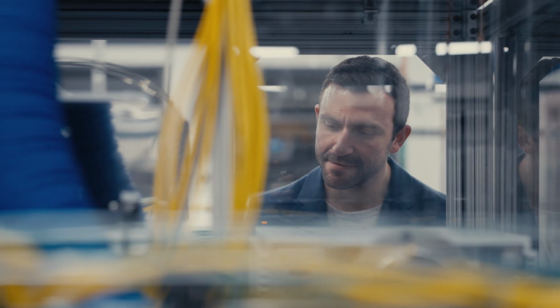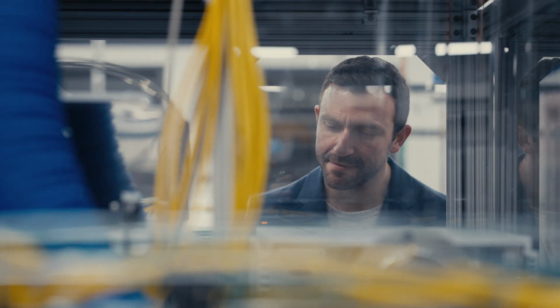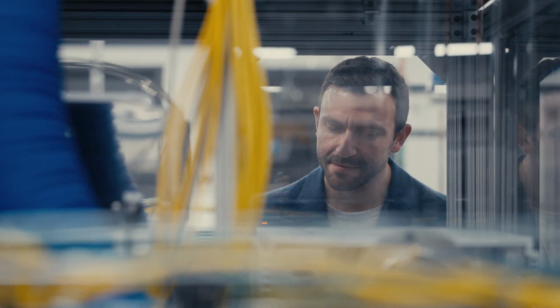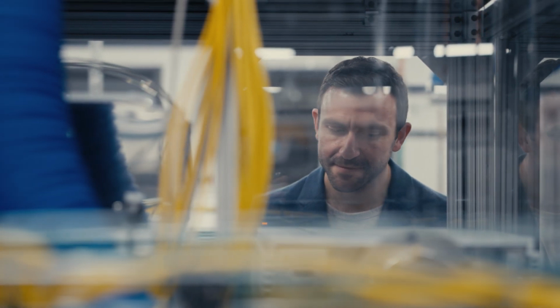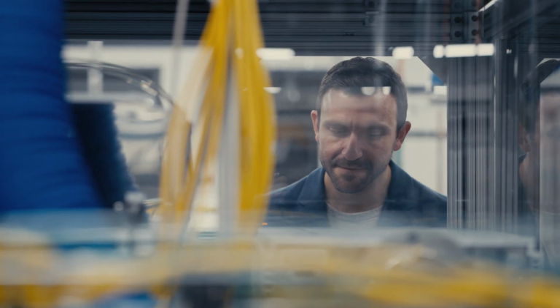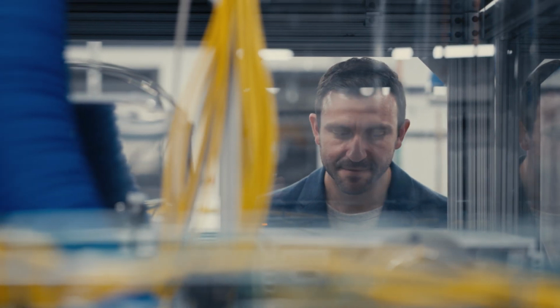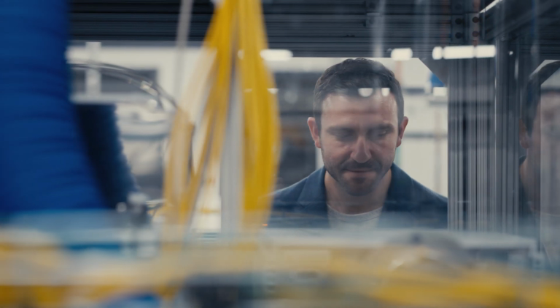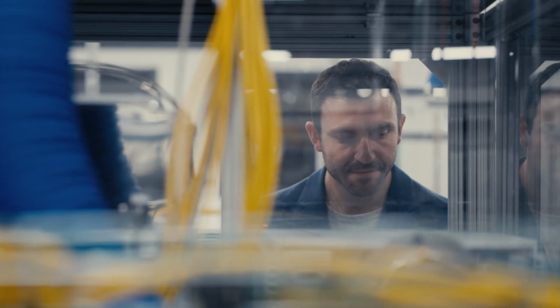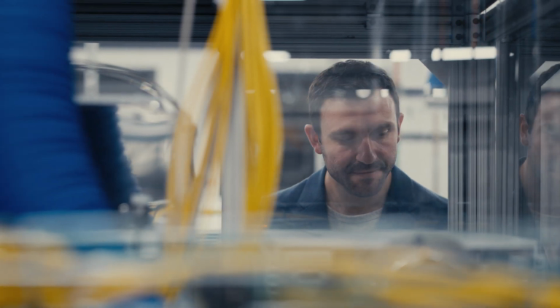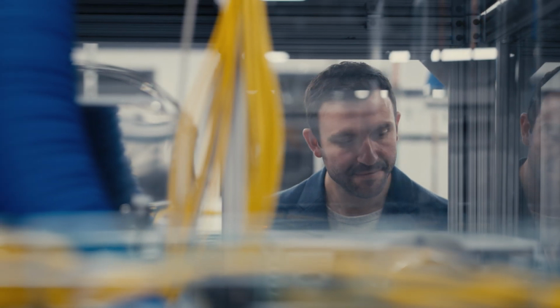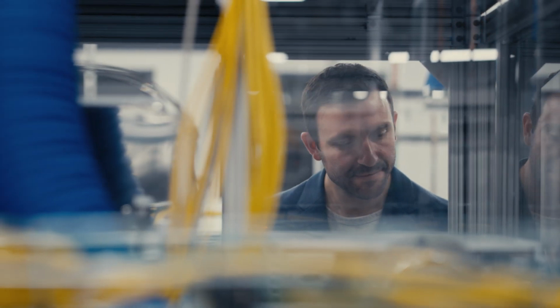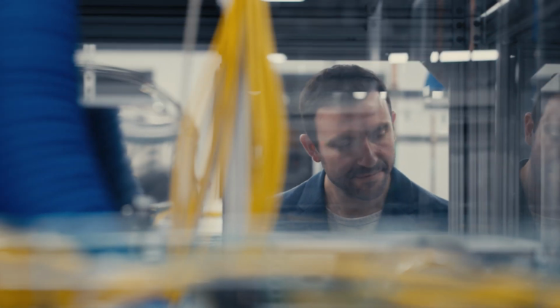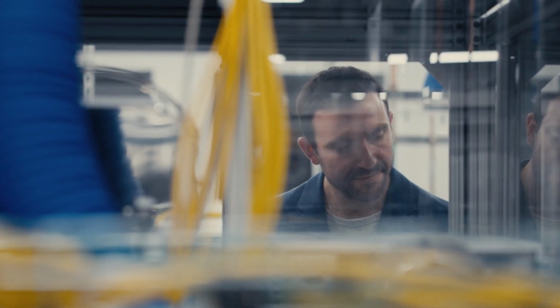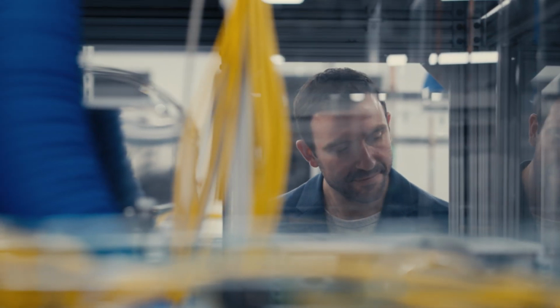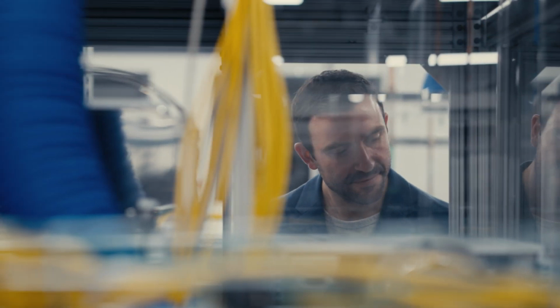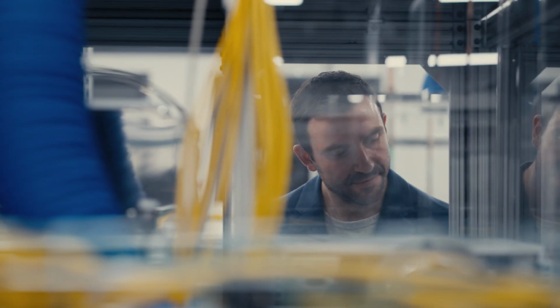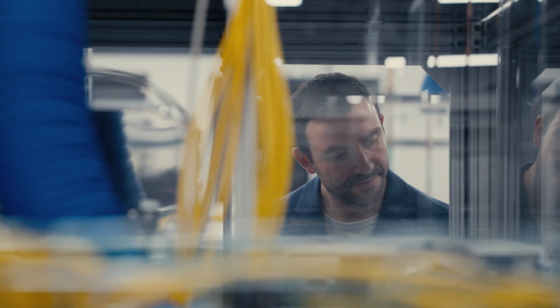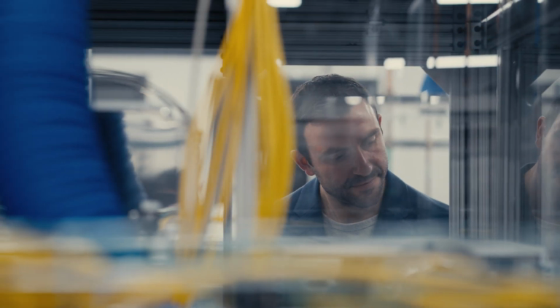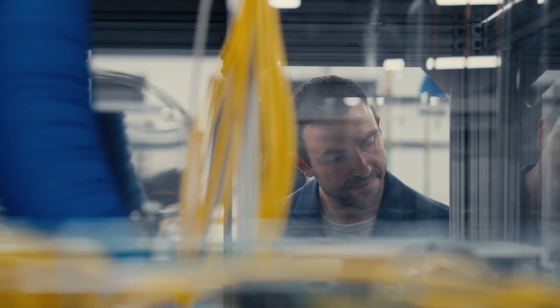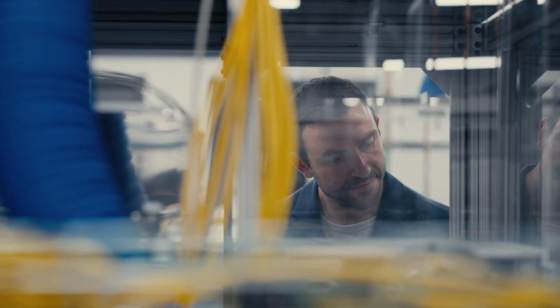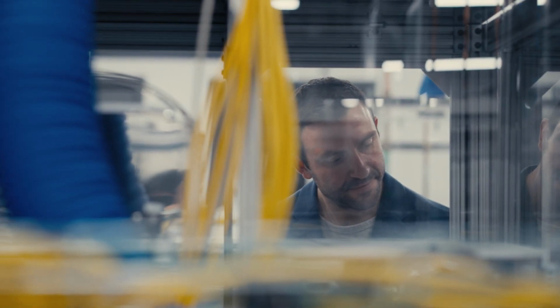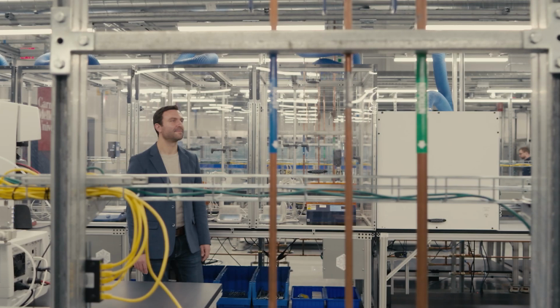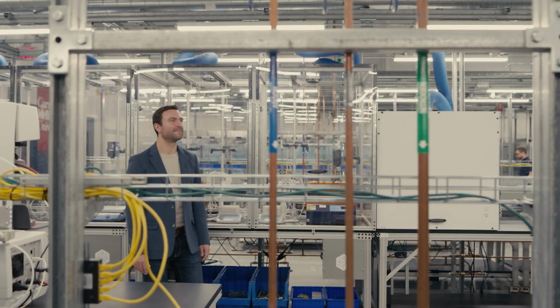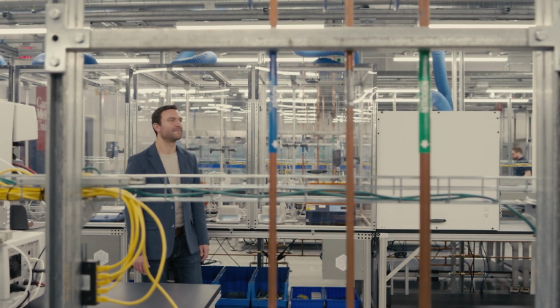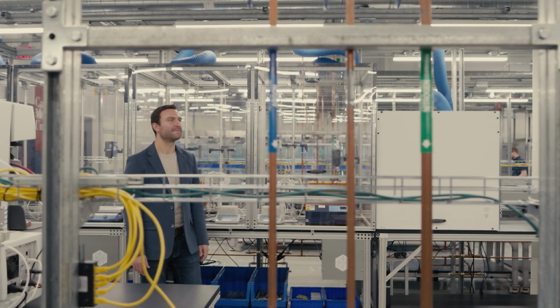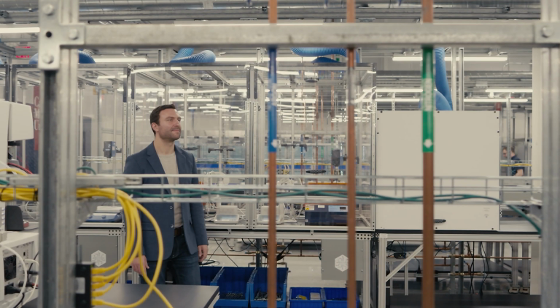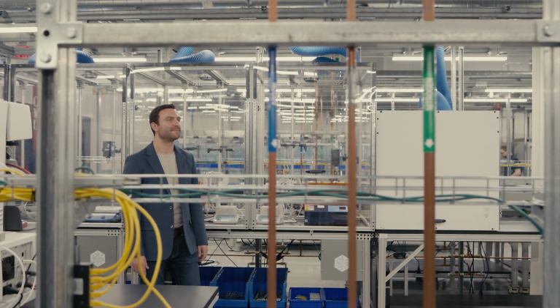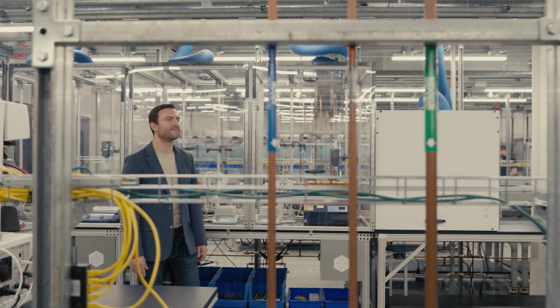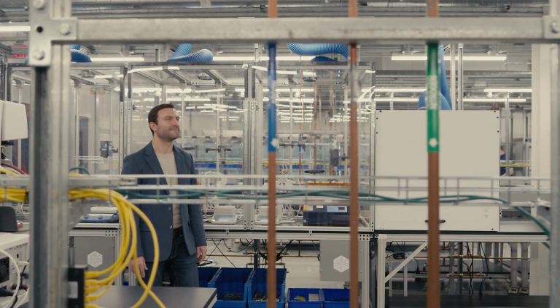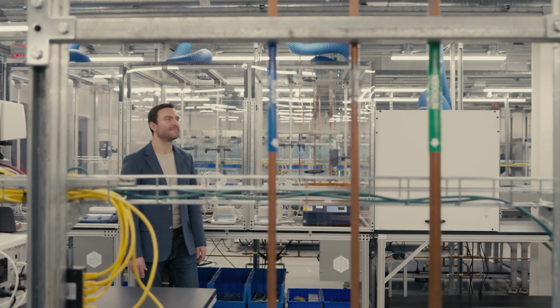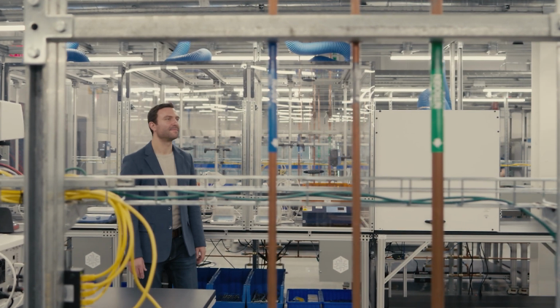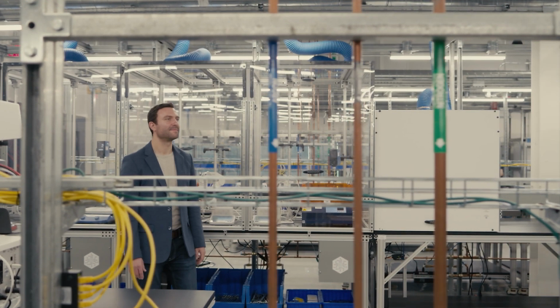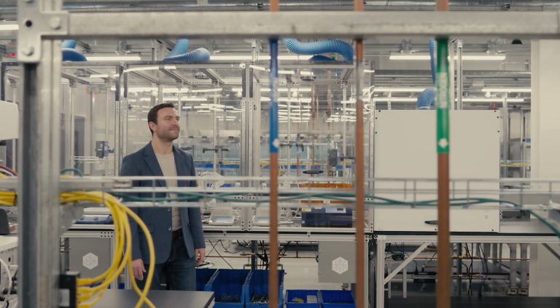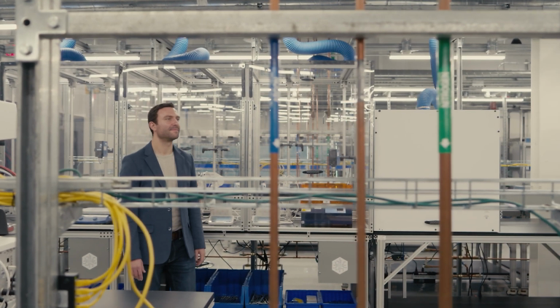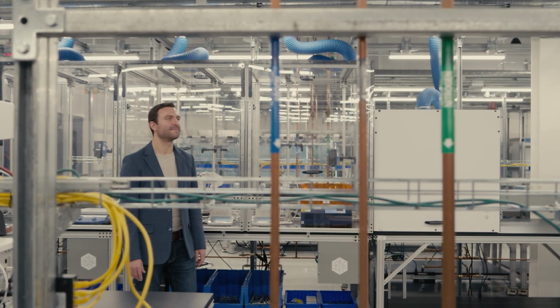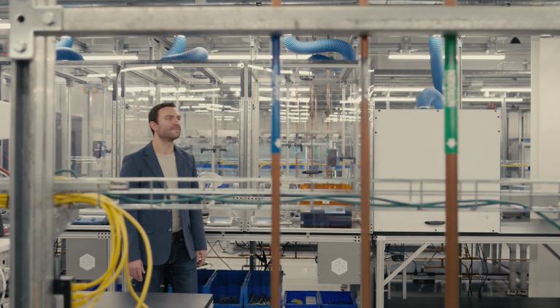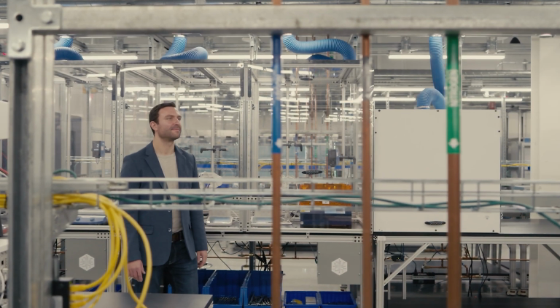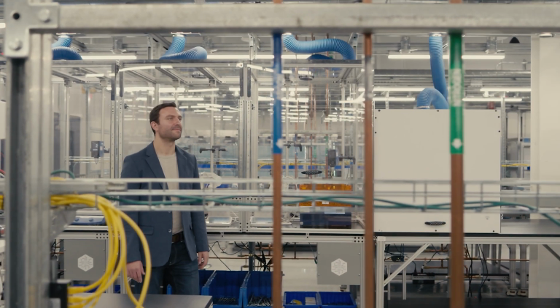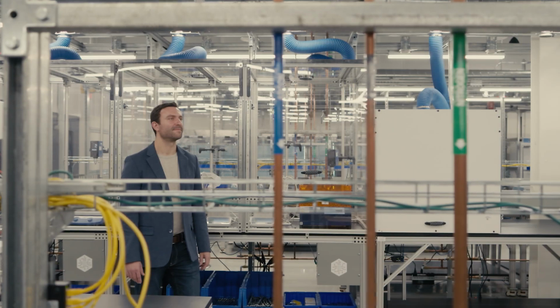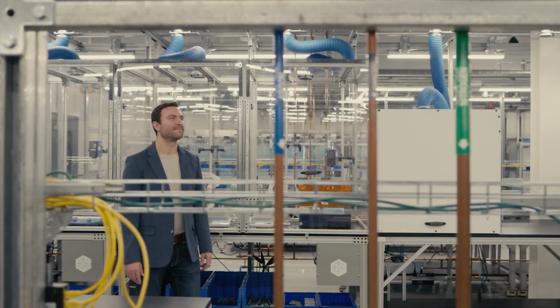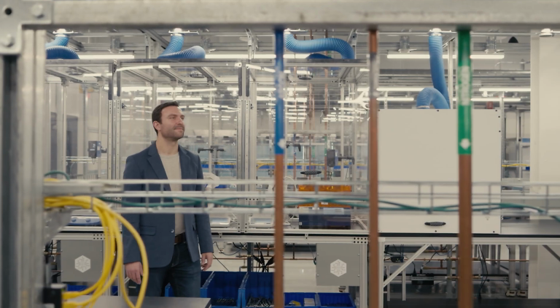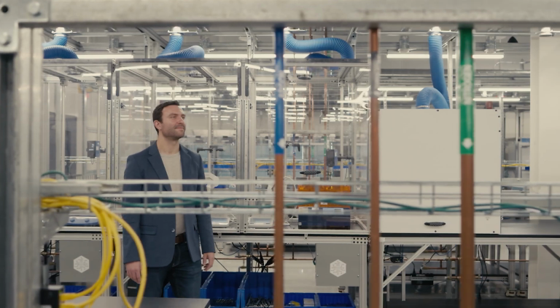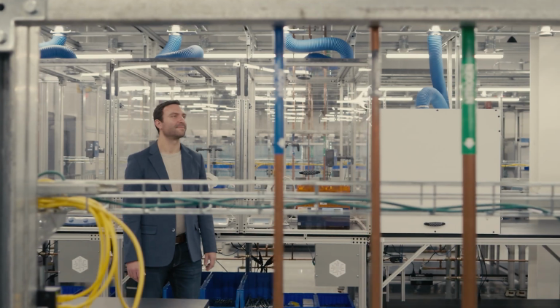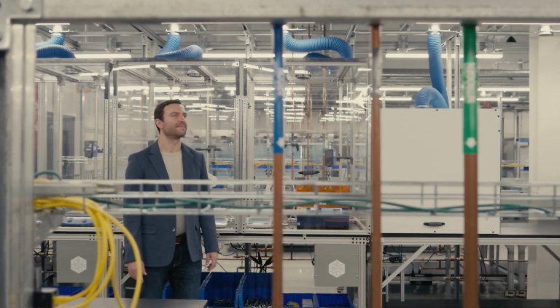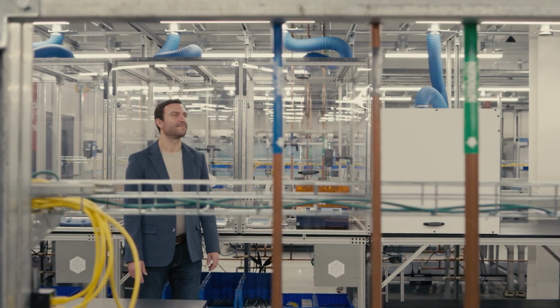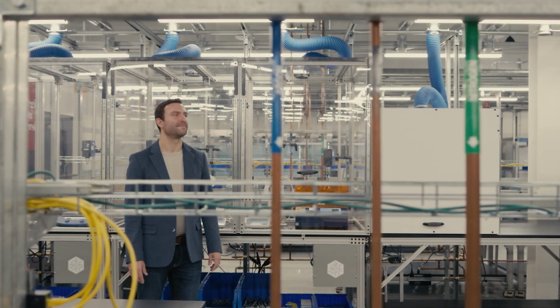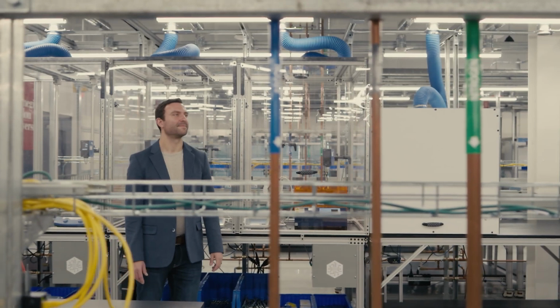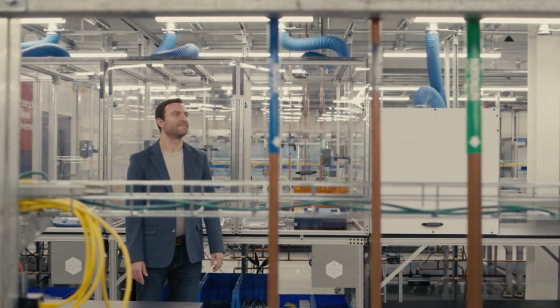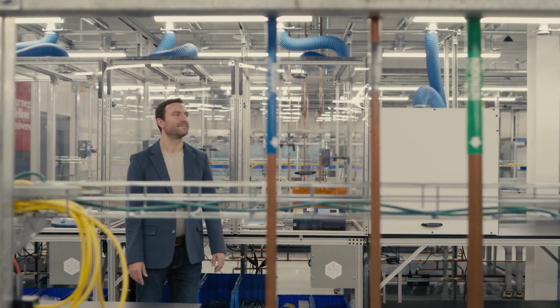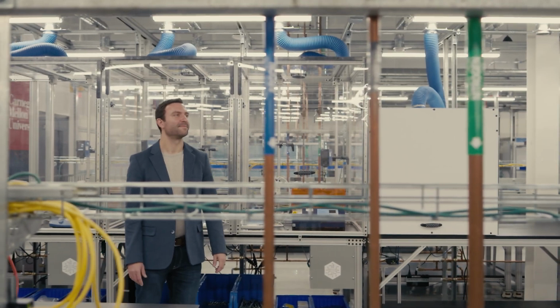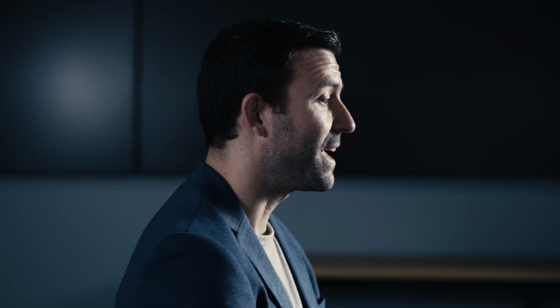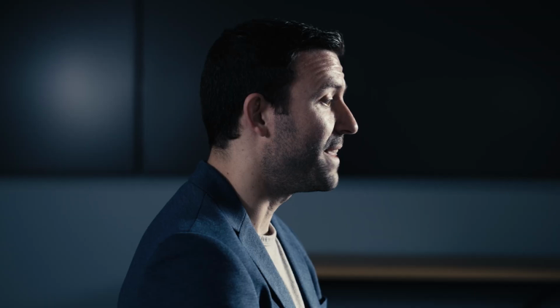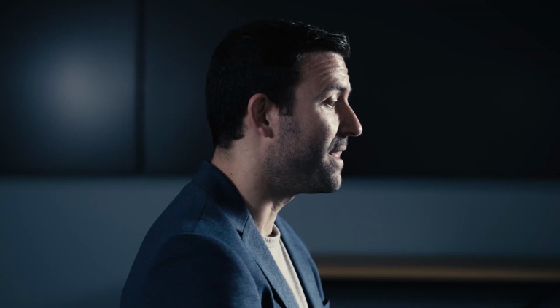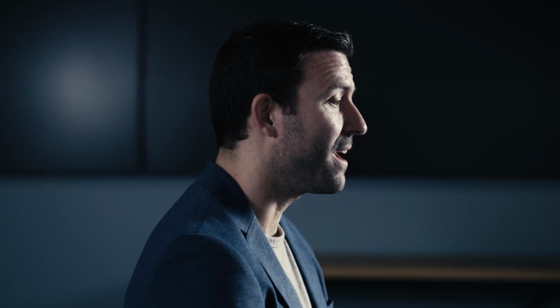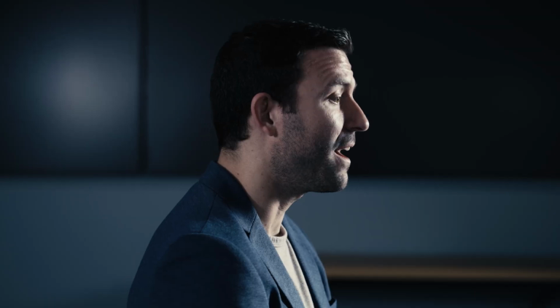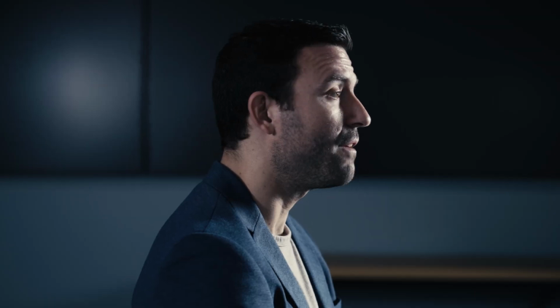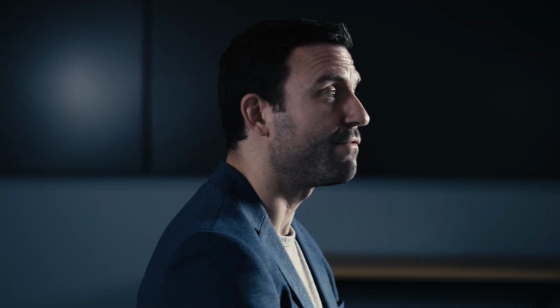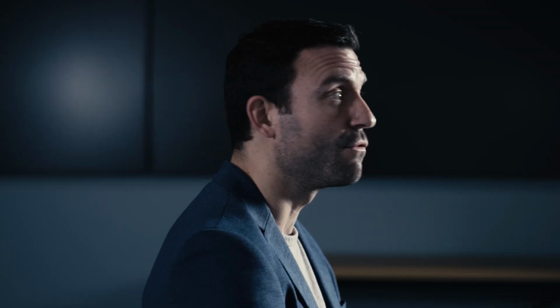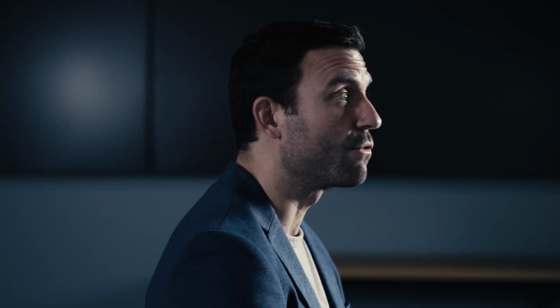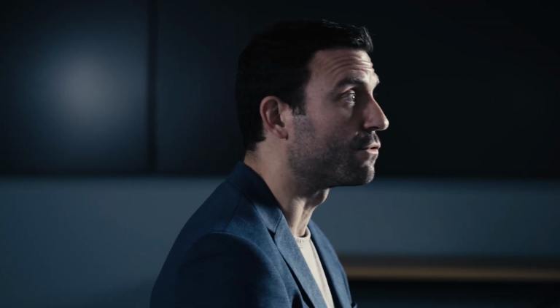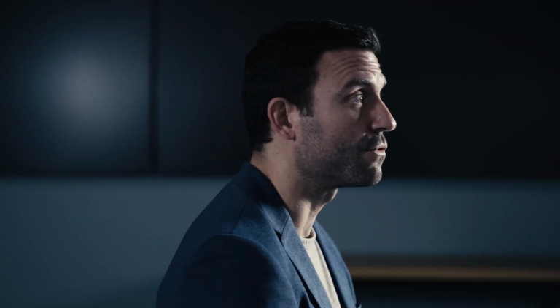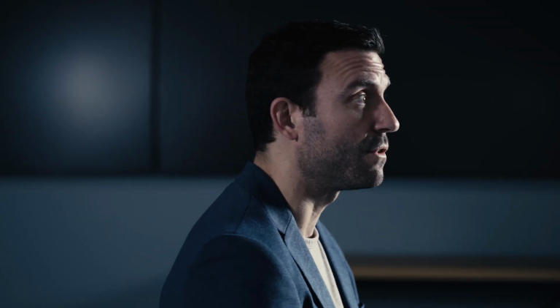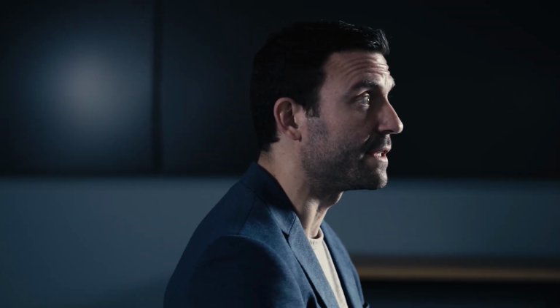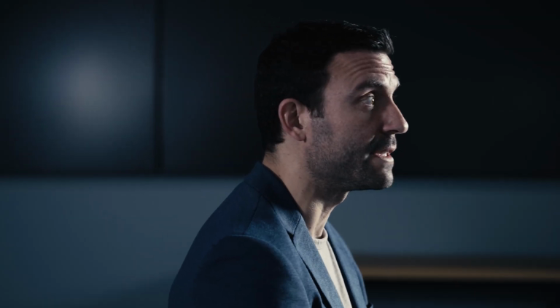They can remotely access it, so they don't necessarily need to be in Pittsburgh. They can be somewhere else, and they have full control on it.